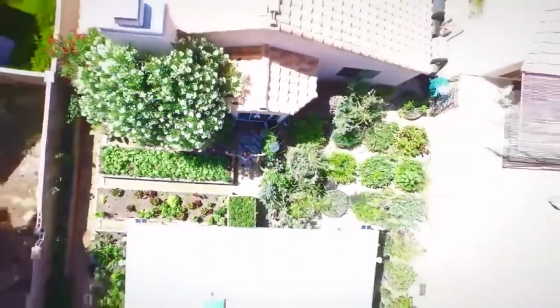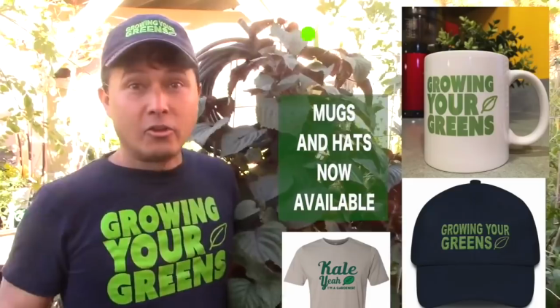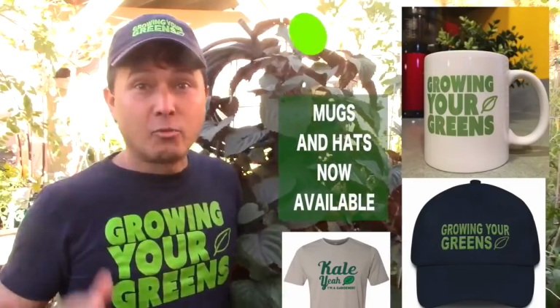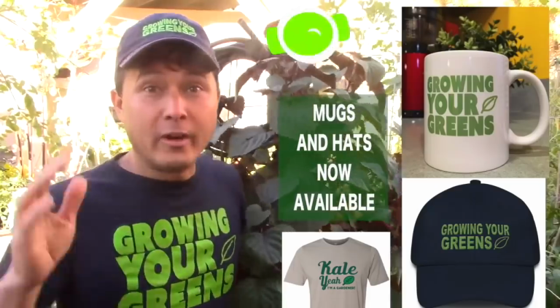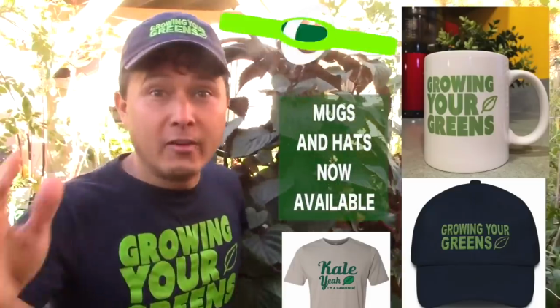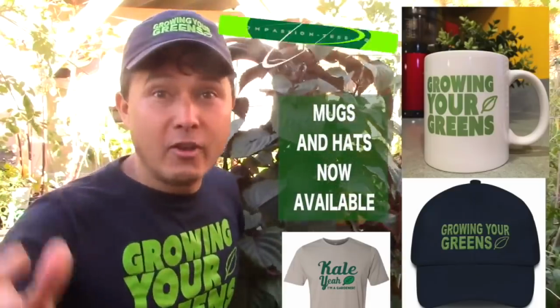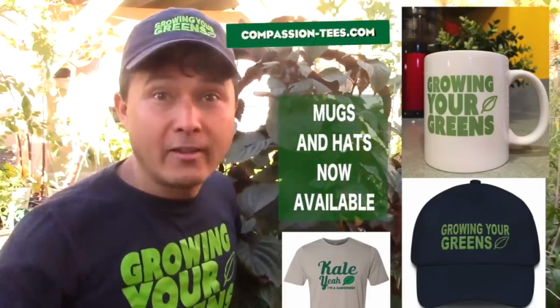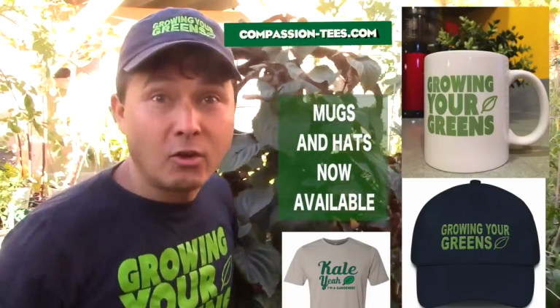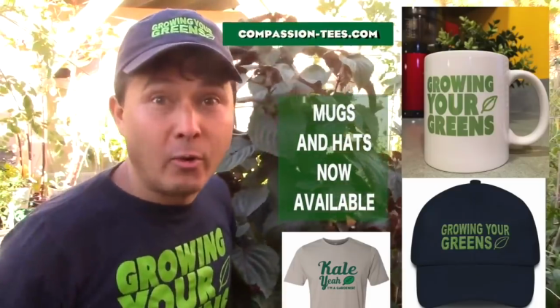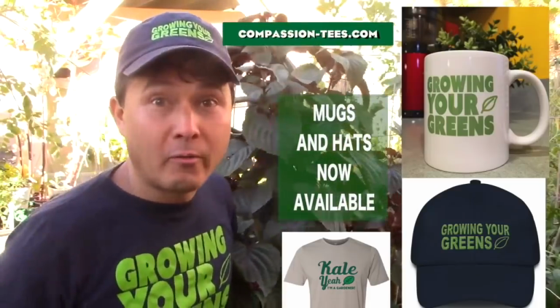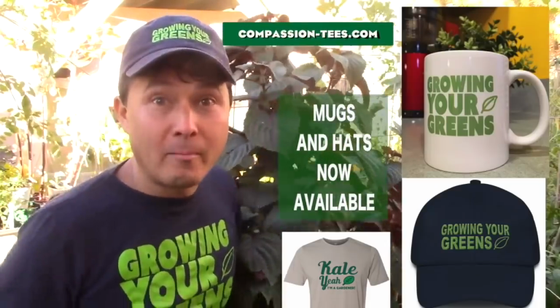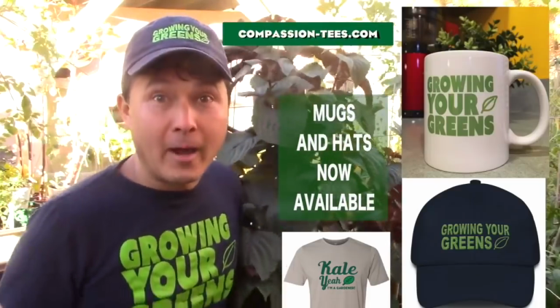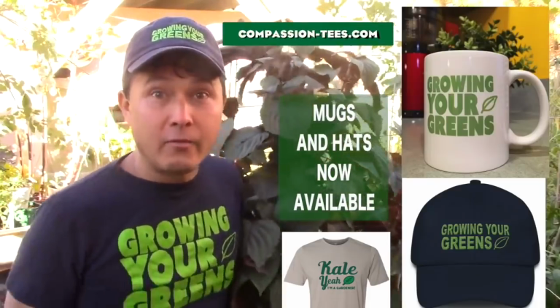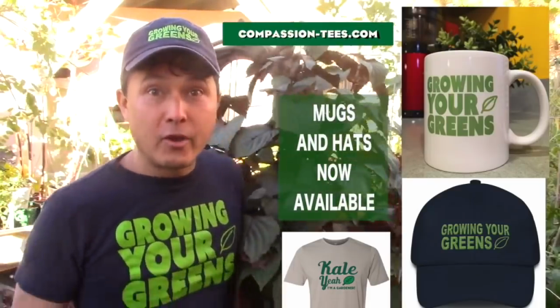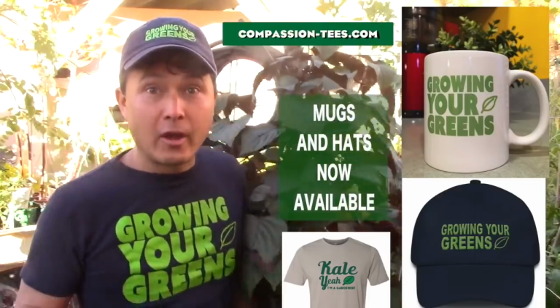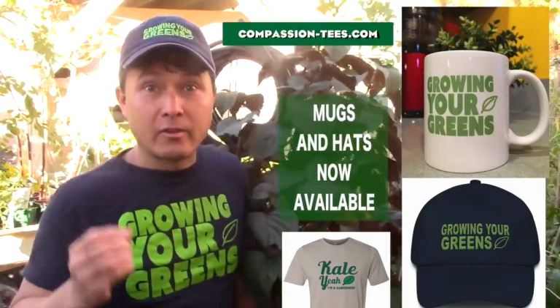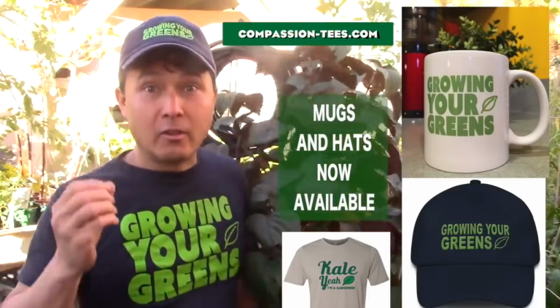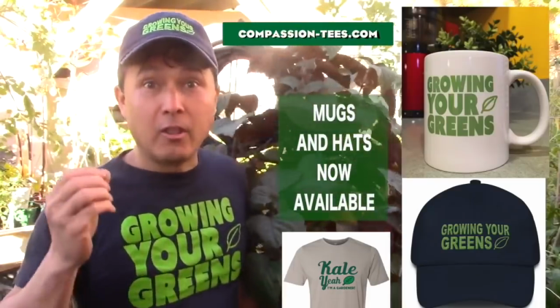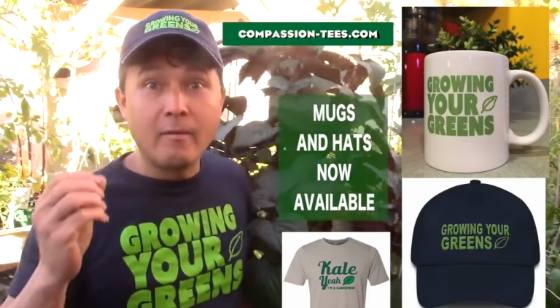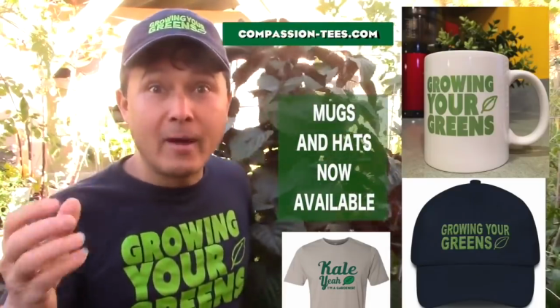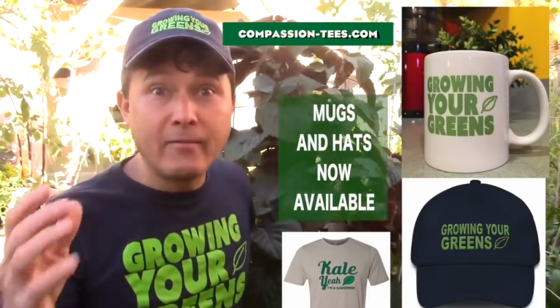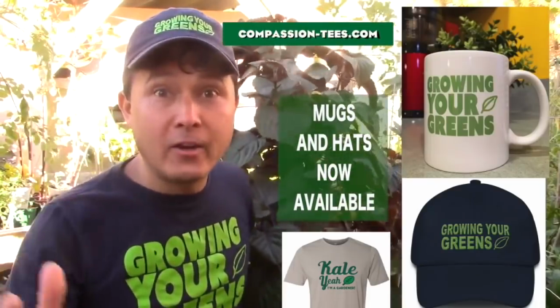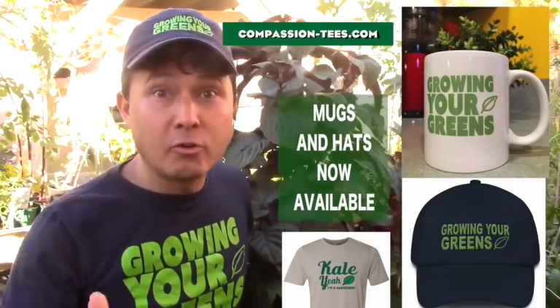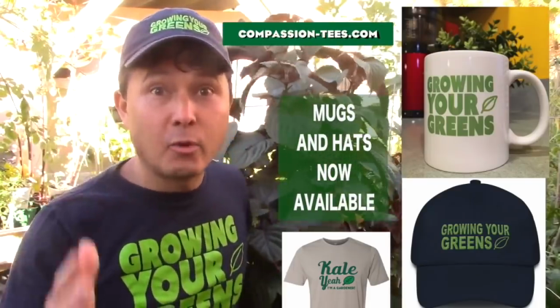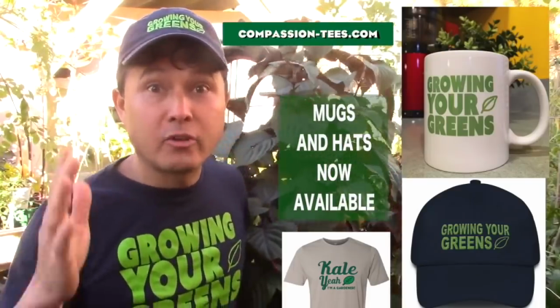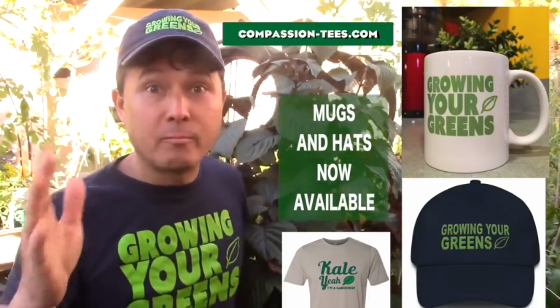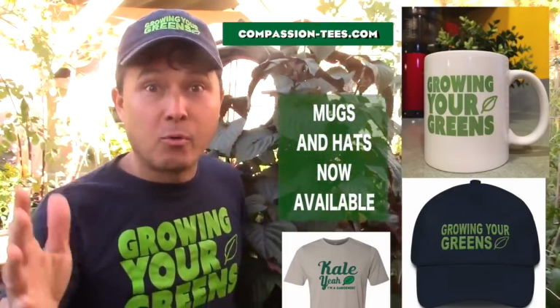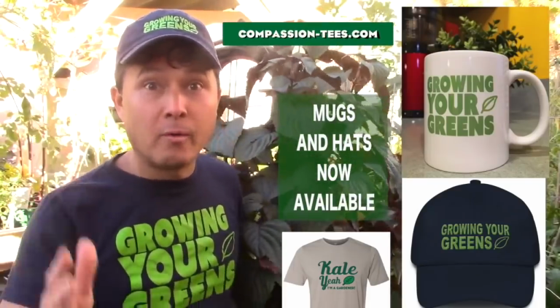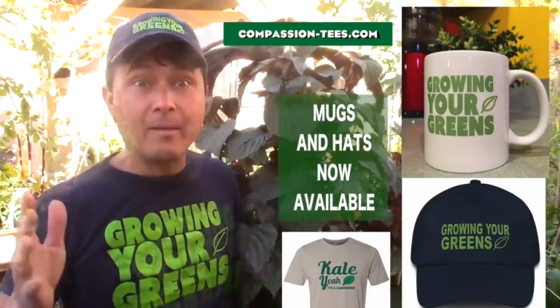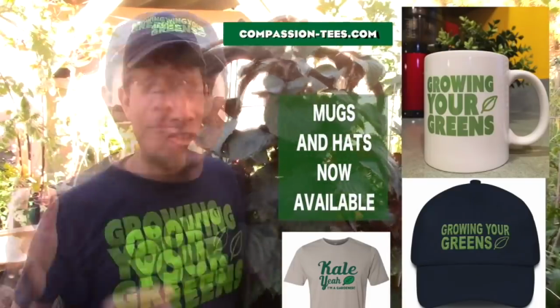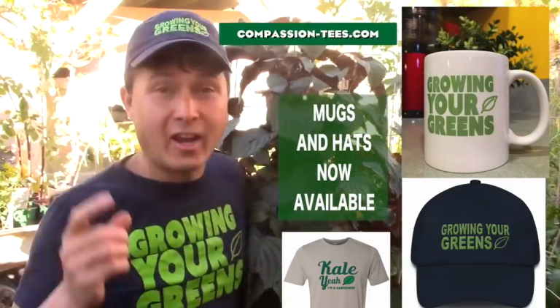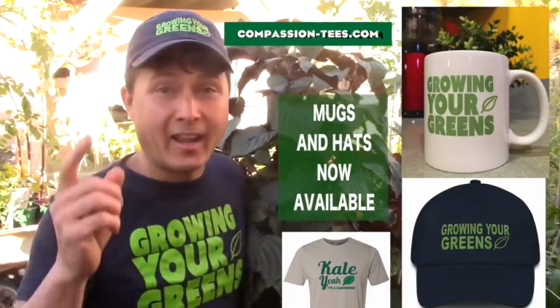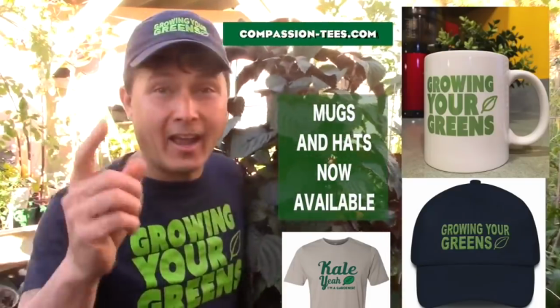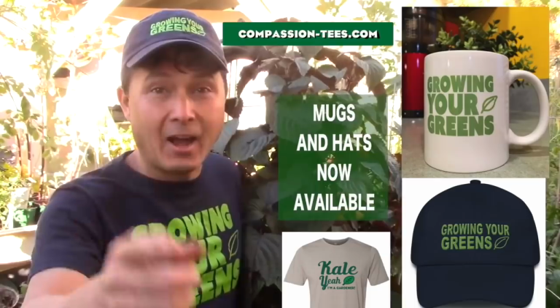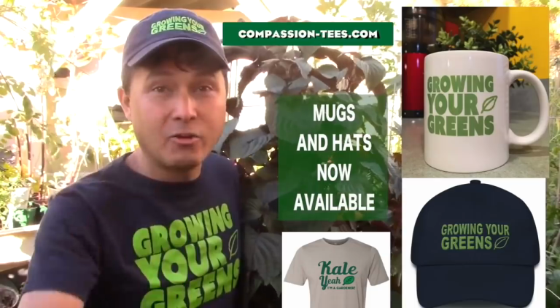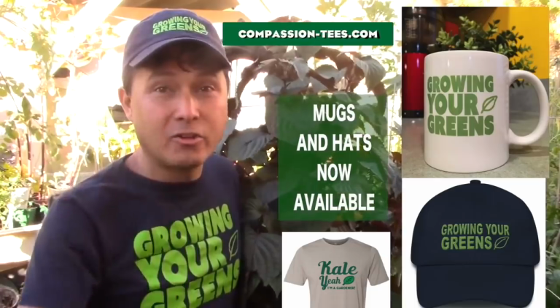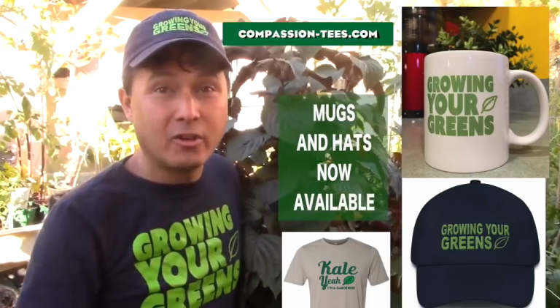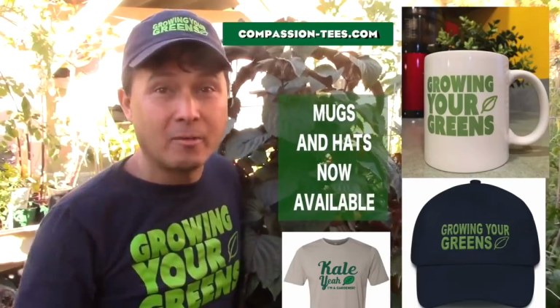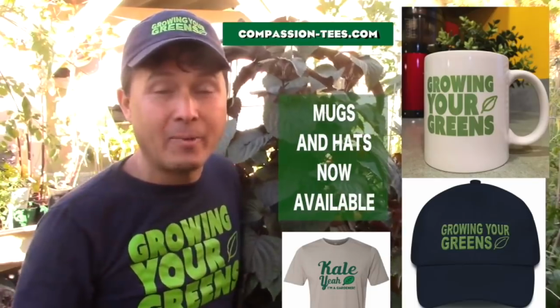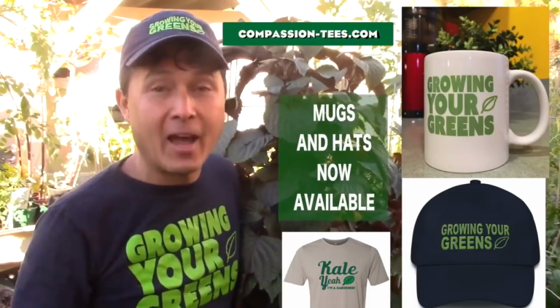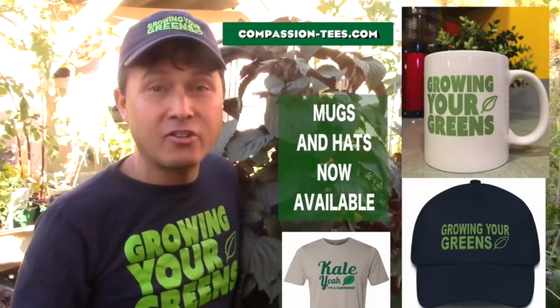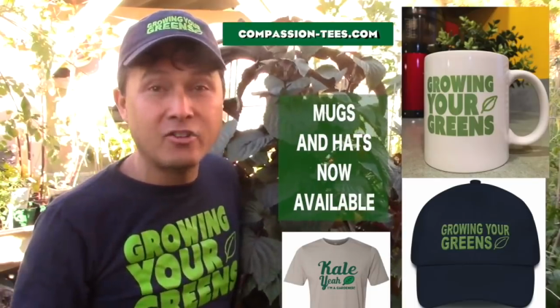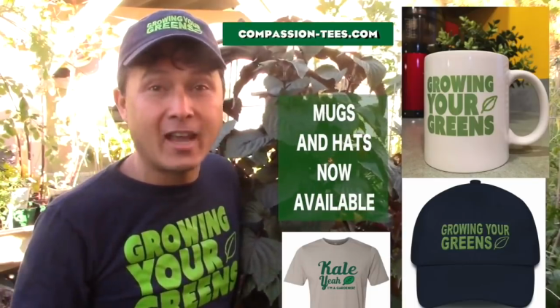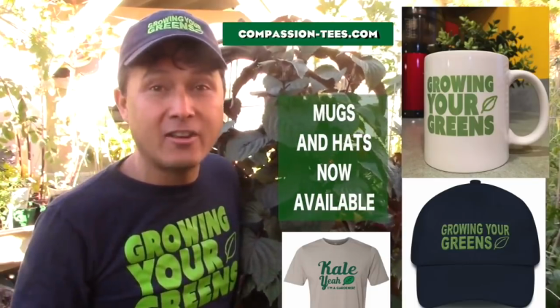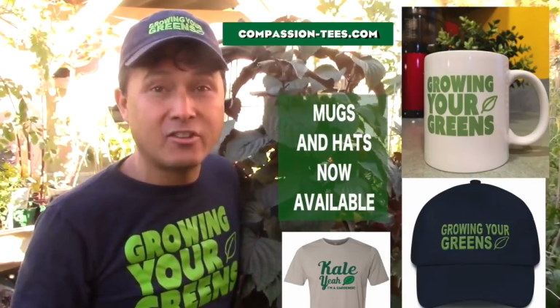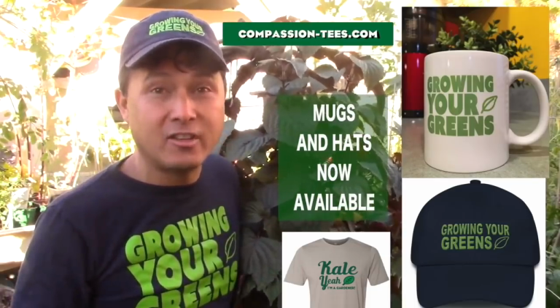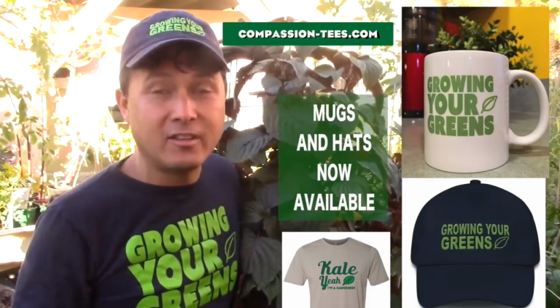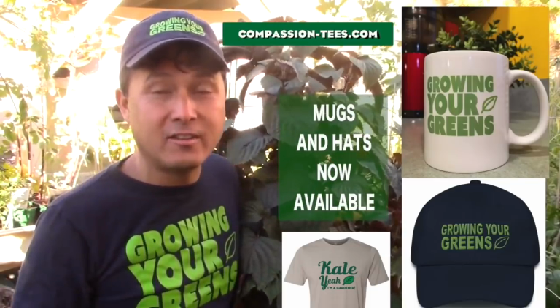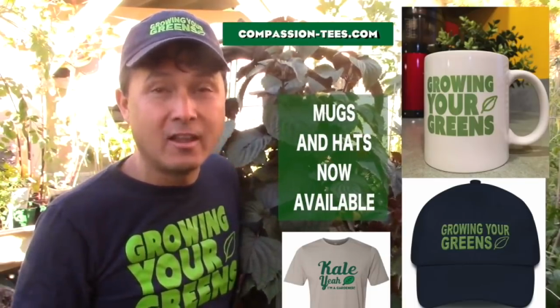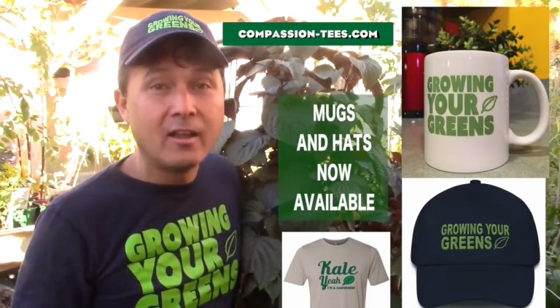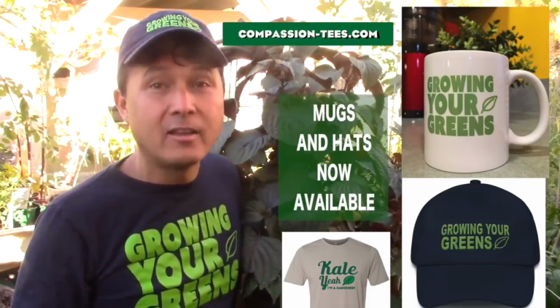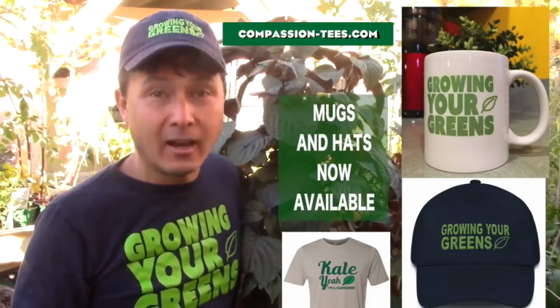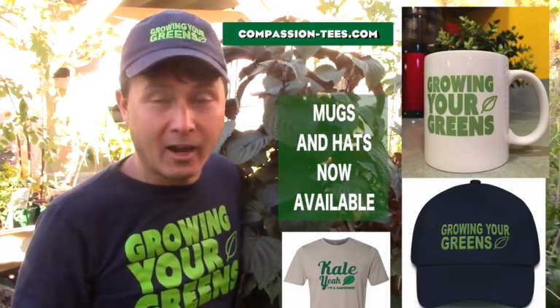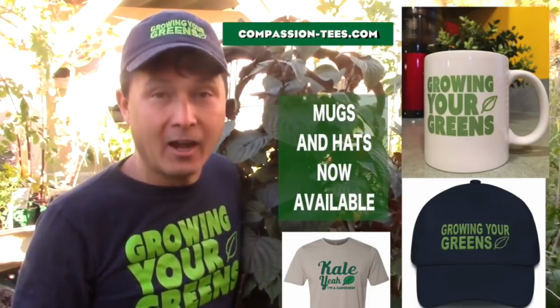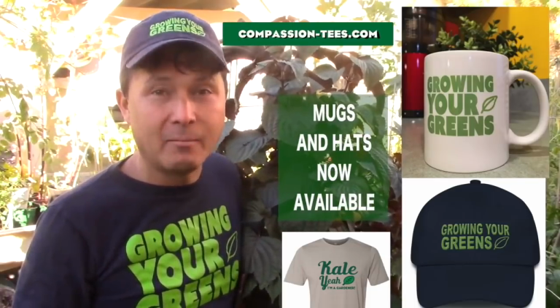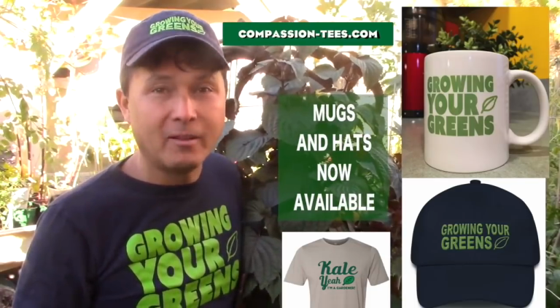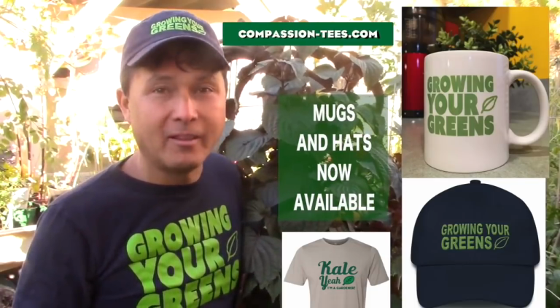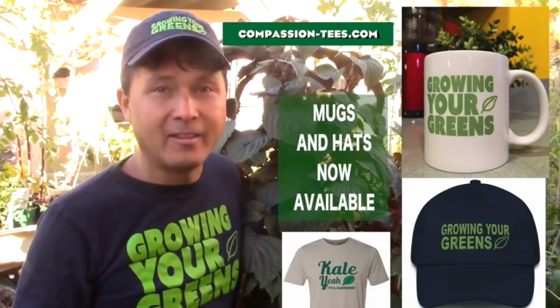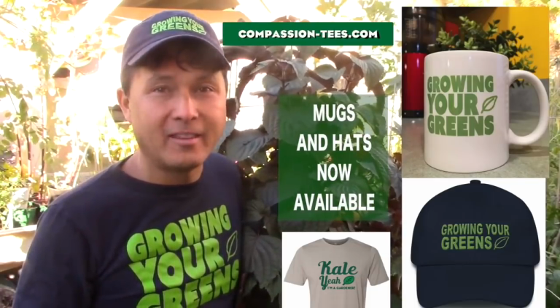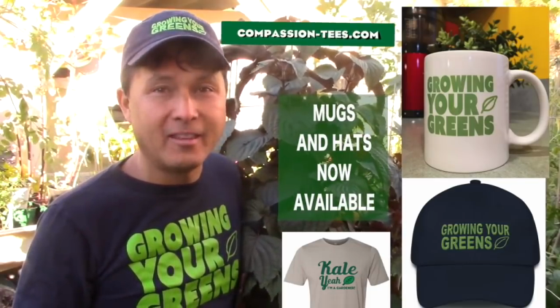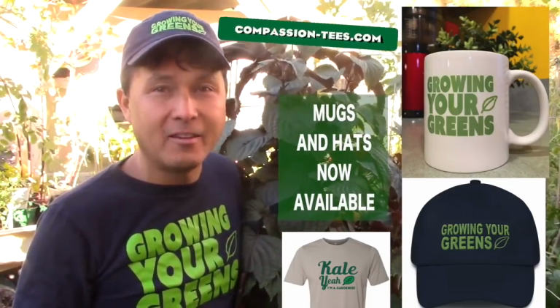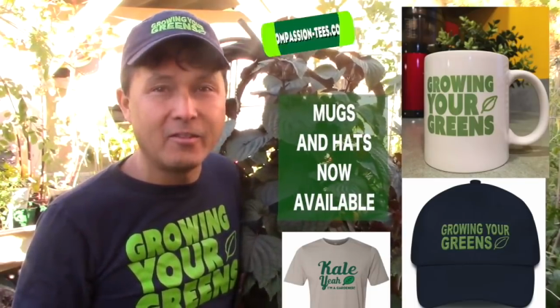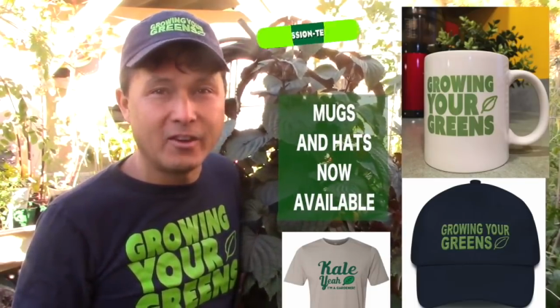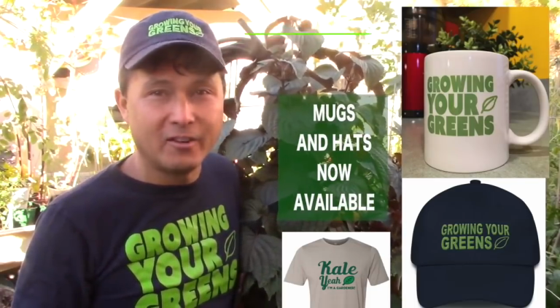Just wanted to give you guys a quick reminder: if you love my videos and want to support me, check out compassion-tees.com. Link is at the end of the video.